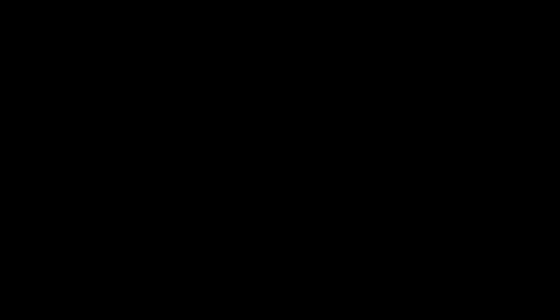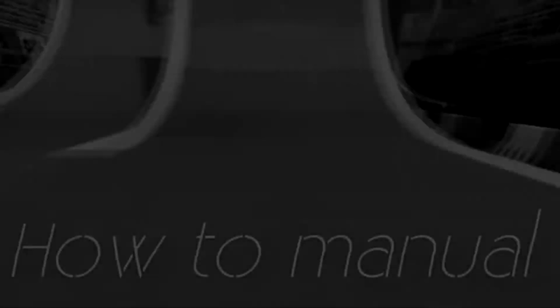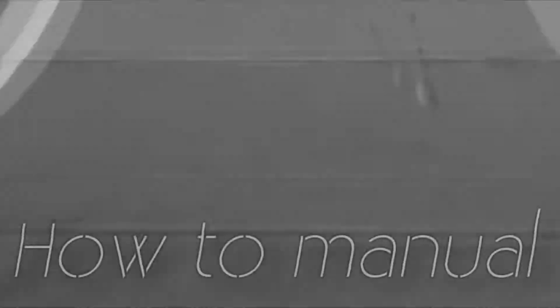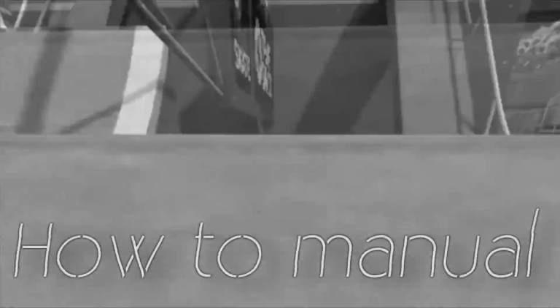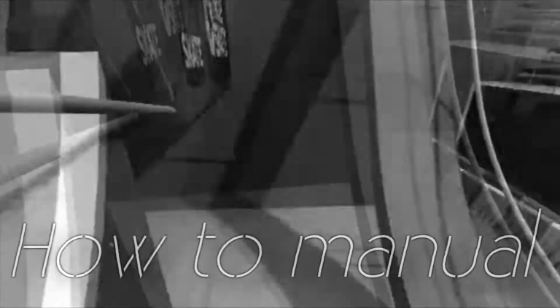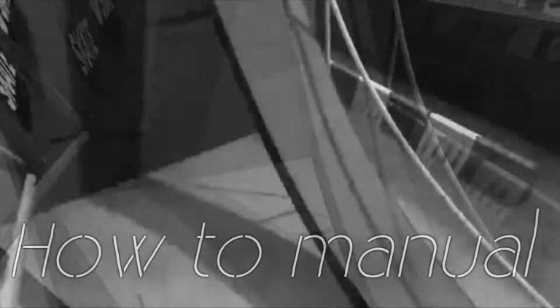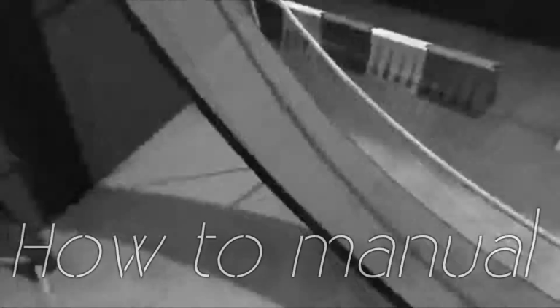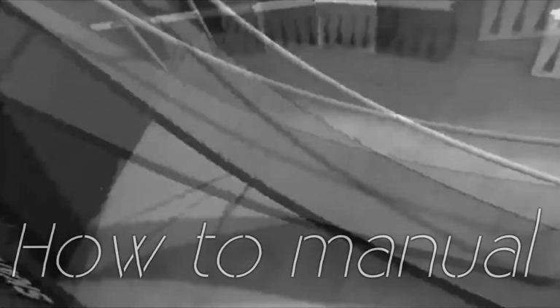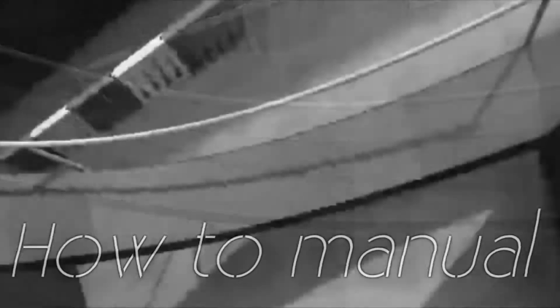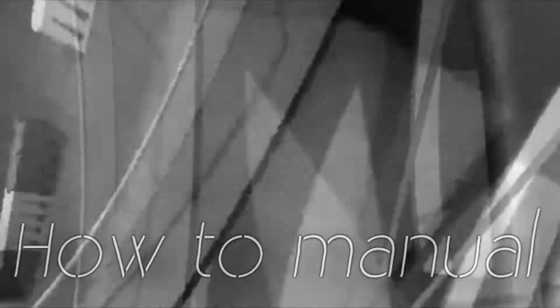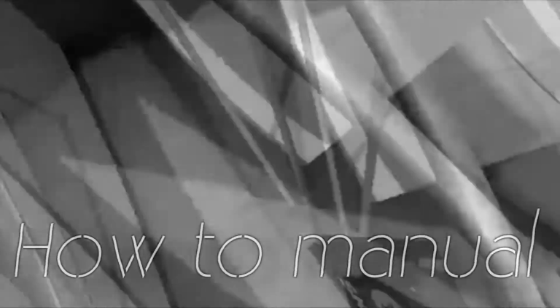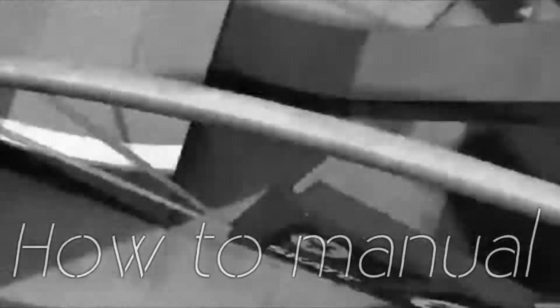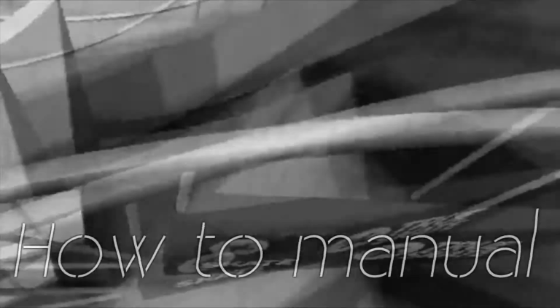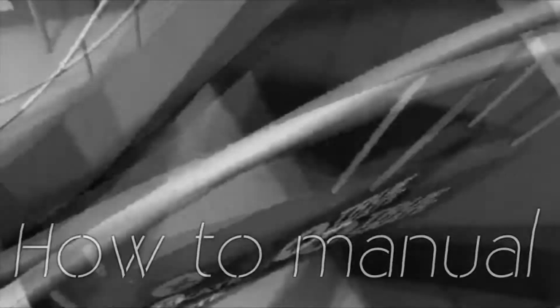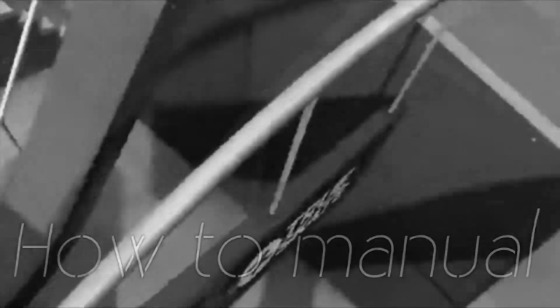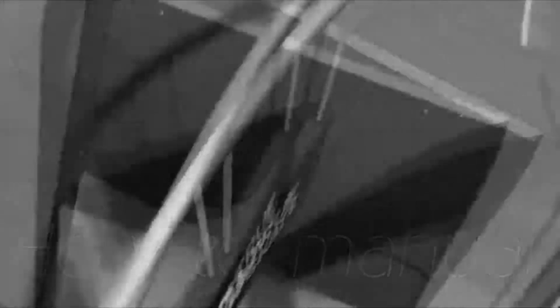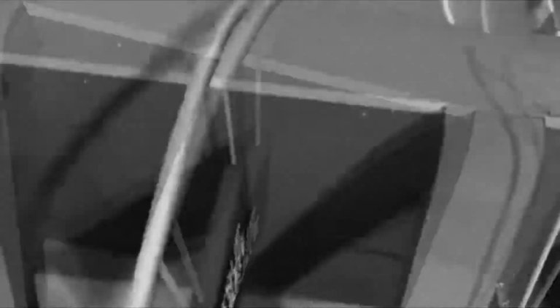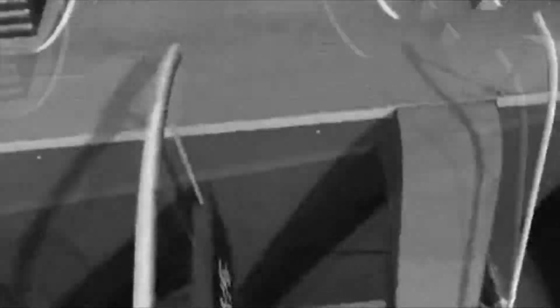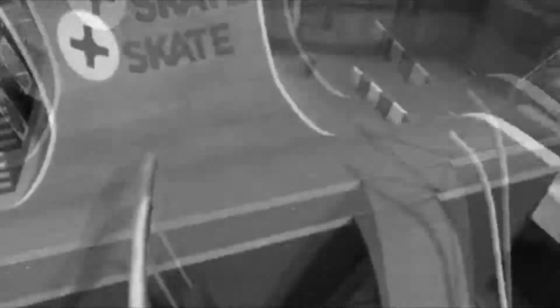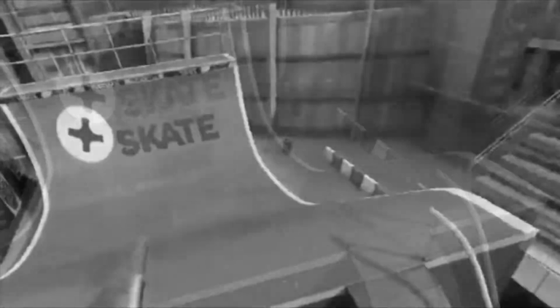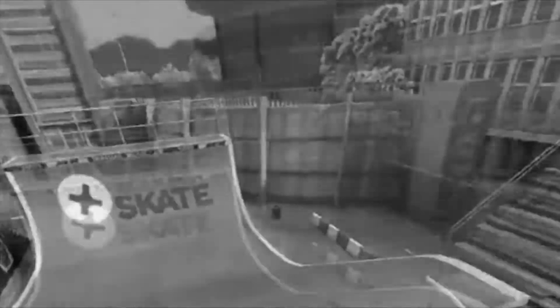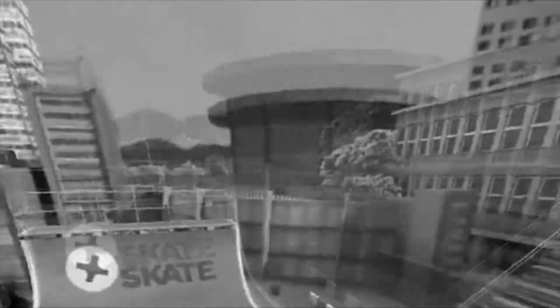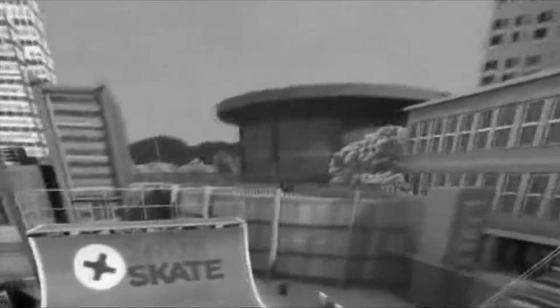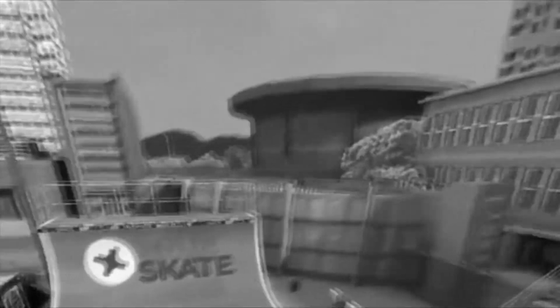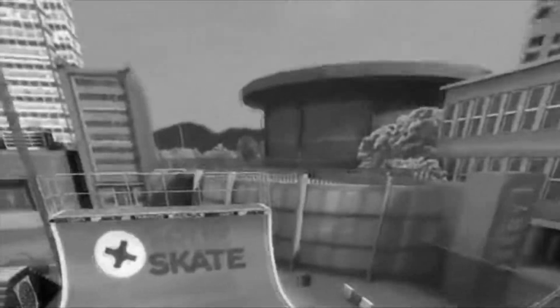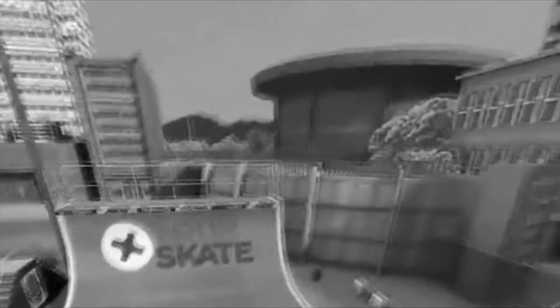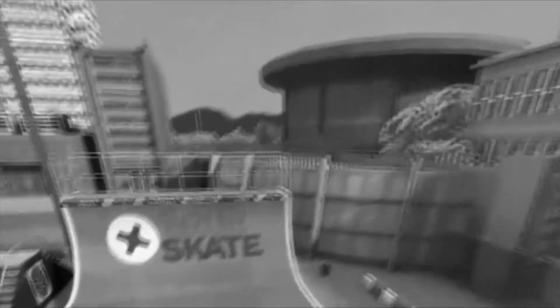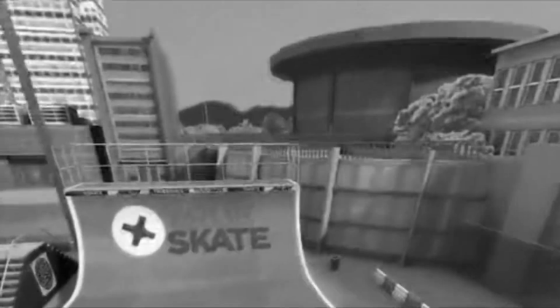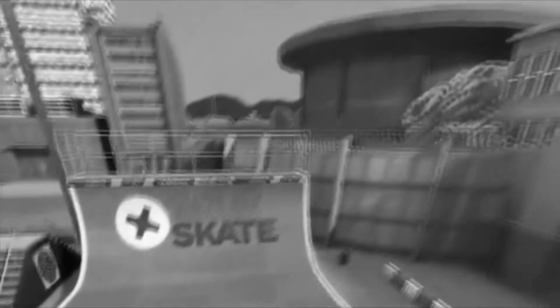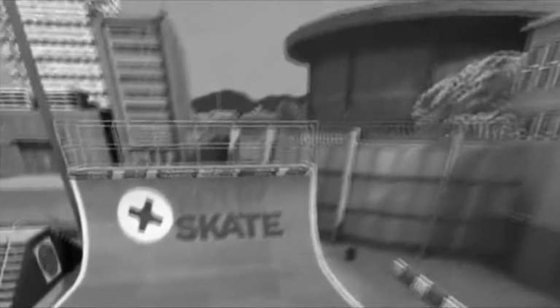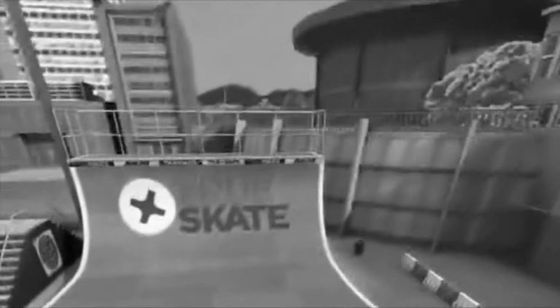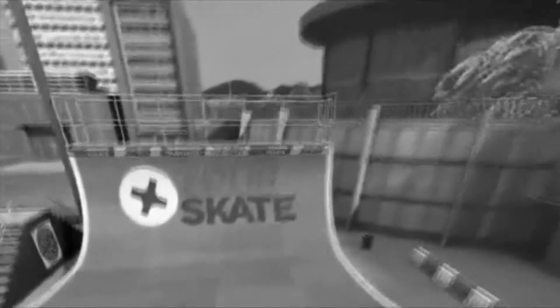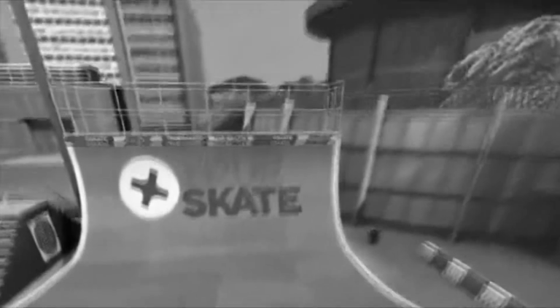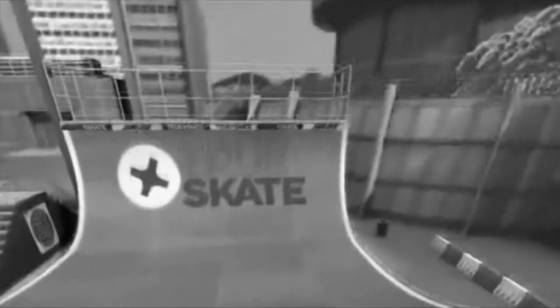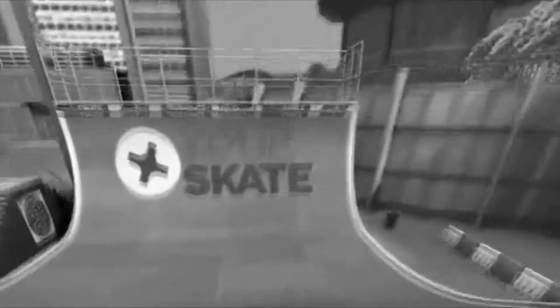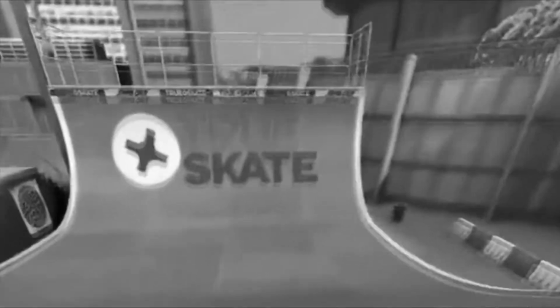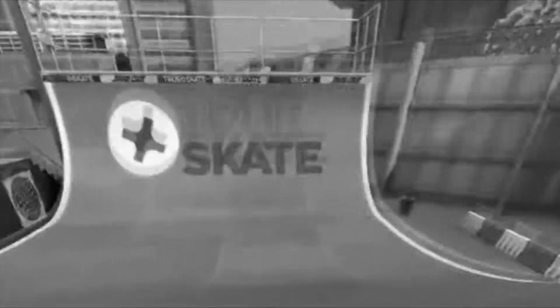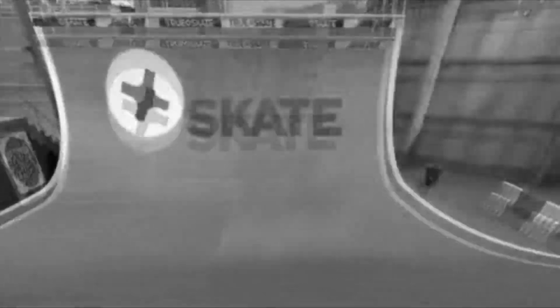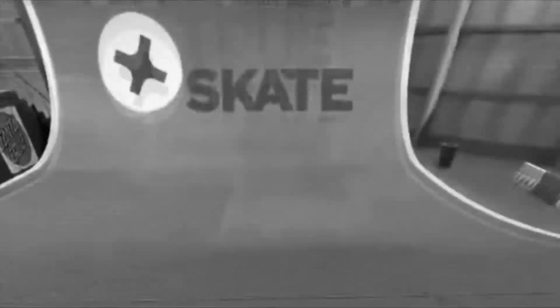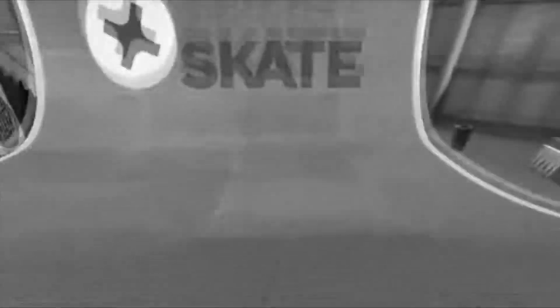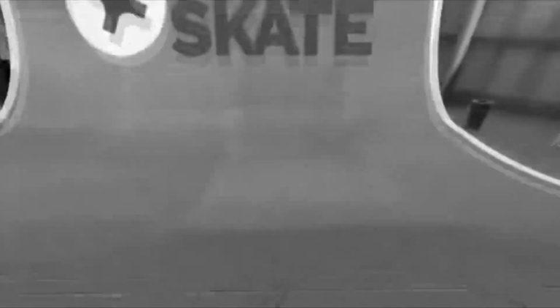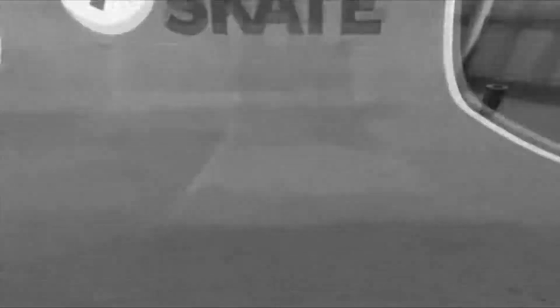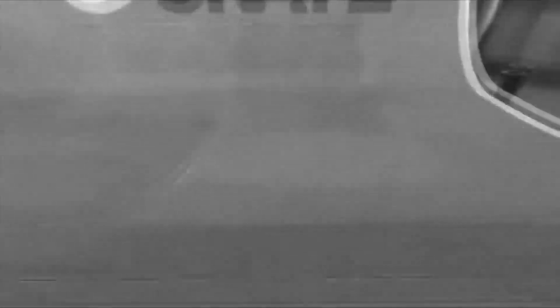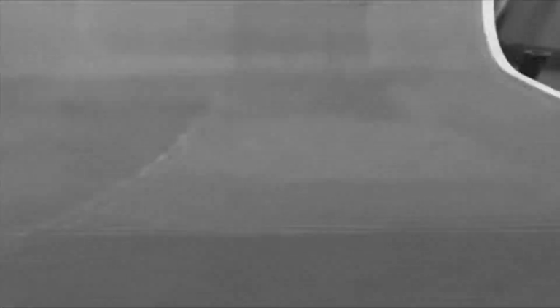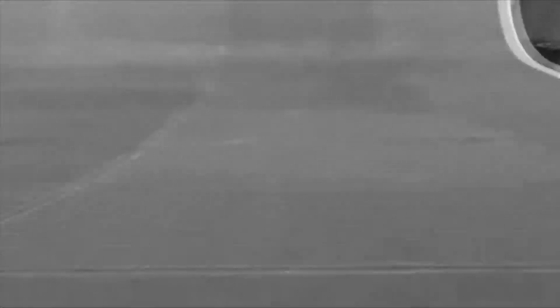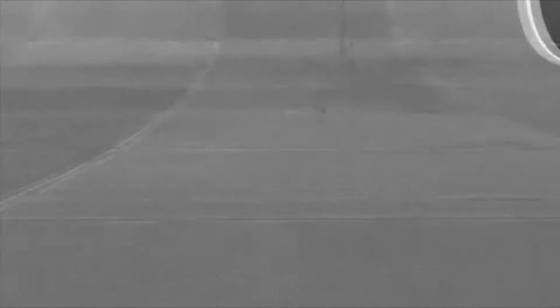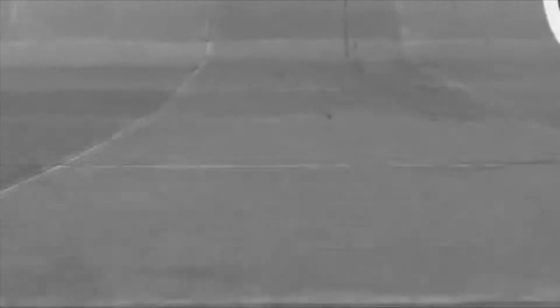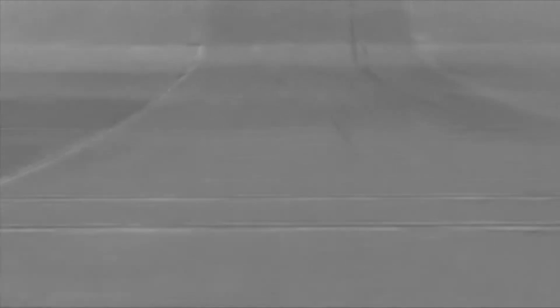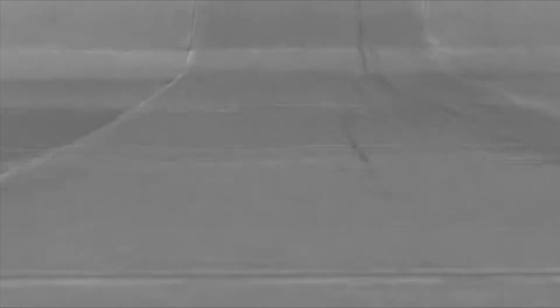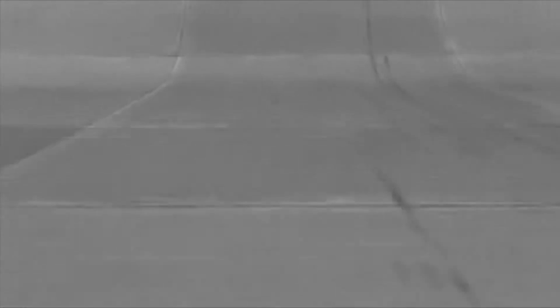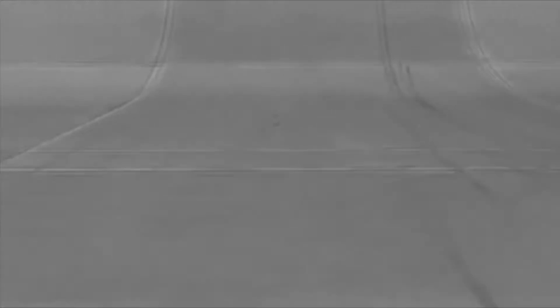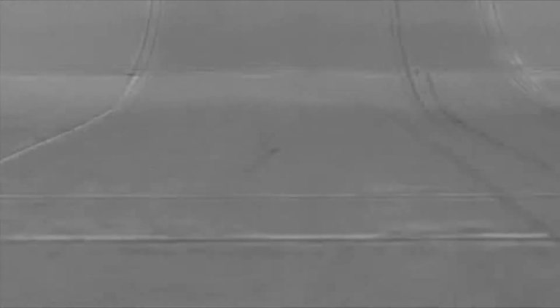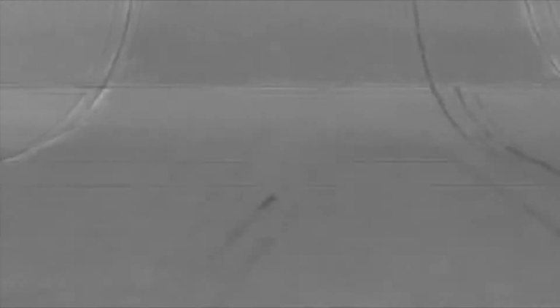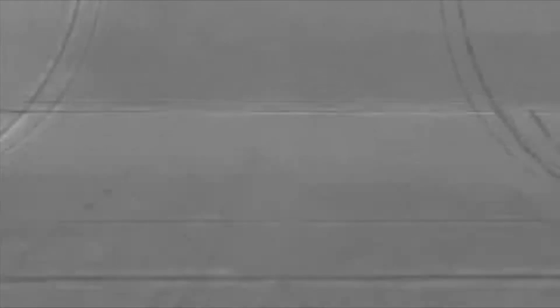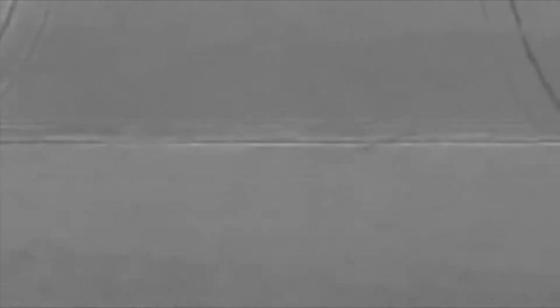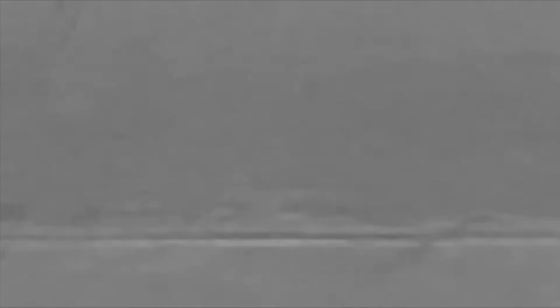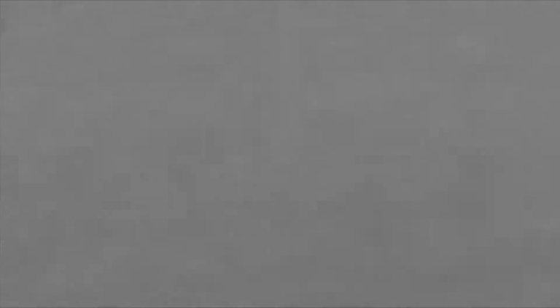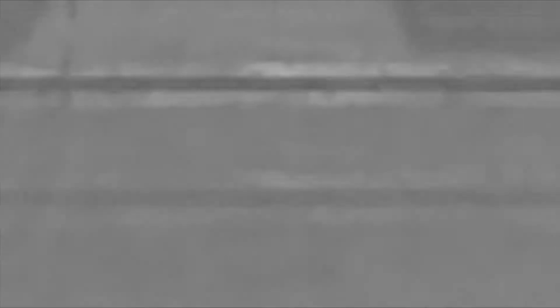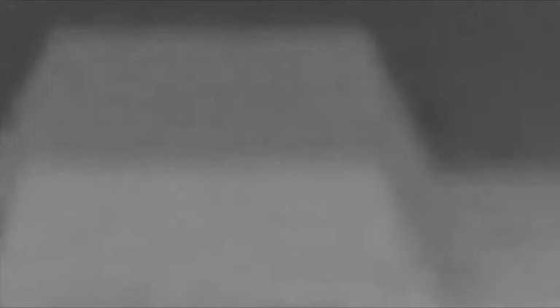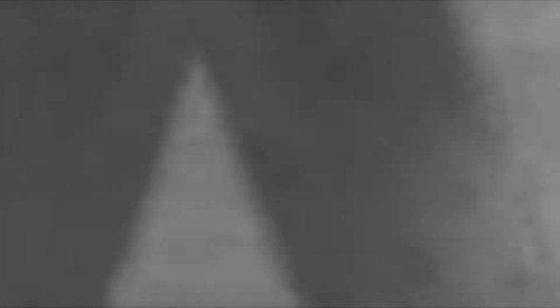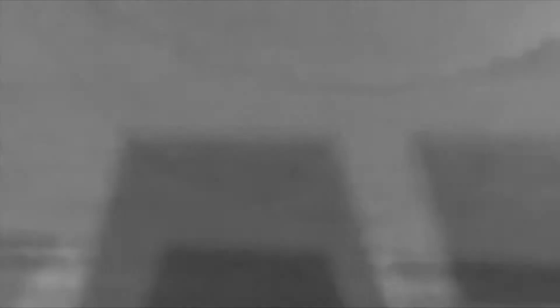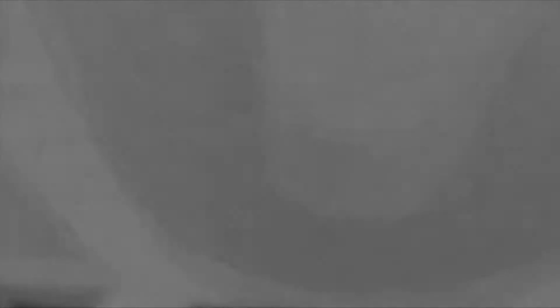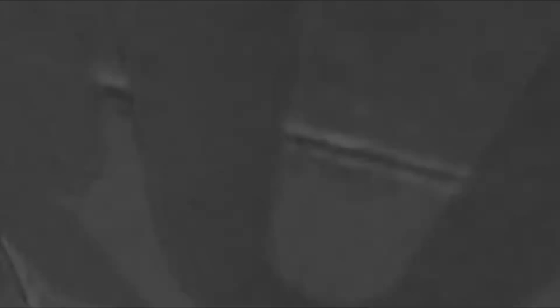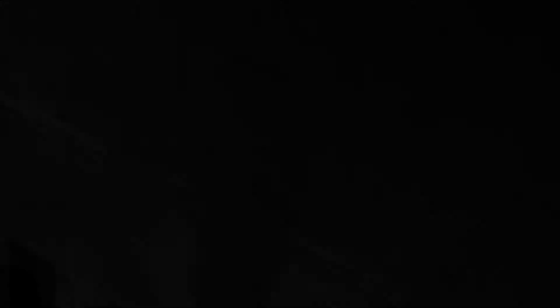Hey guys, it's Snows here and this video is brought to you by Trueskate Pros. Today I'm going to be teaching you how to do a manual in Trueskate.